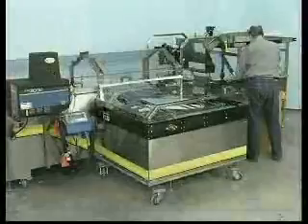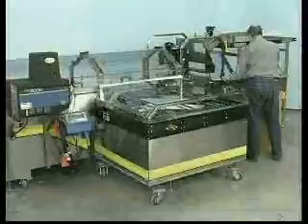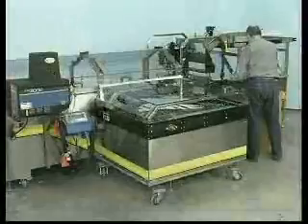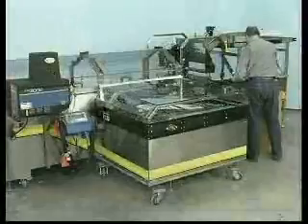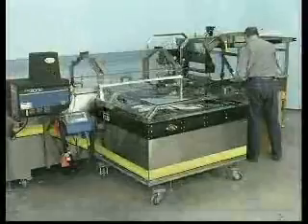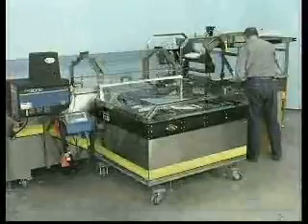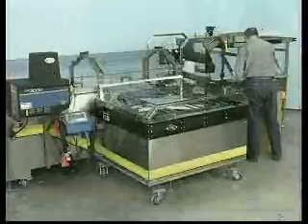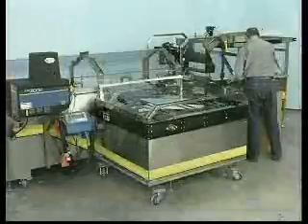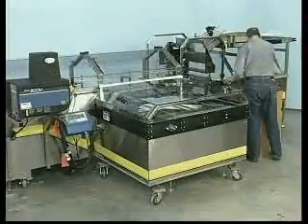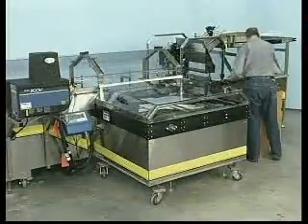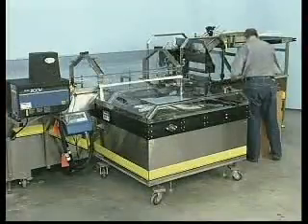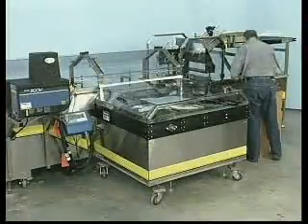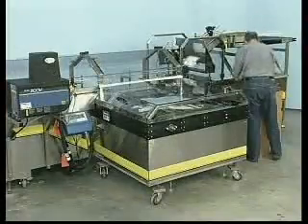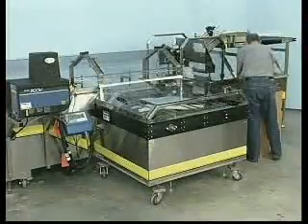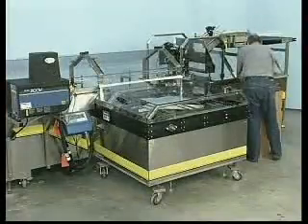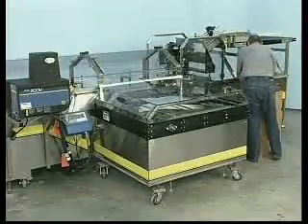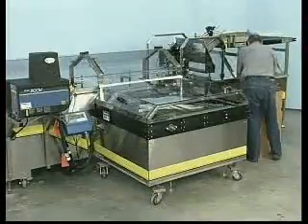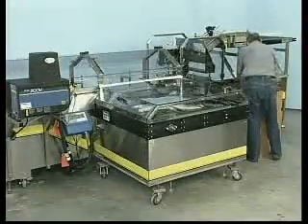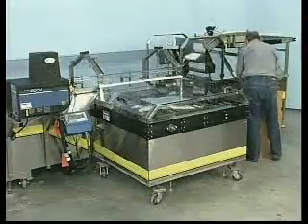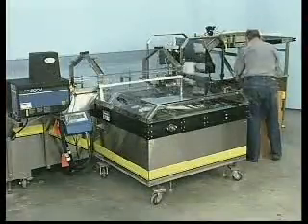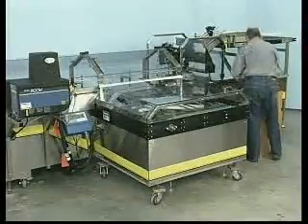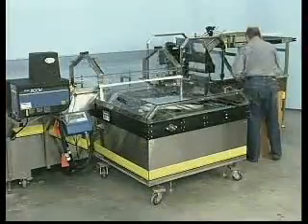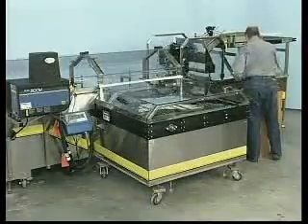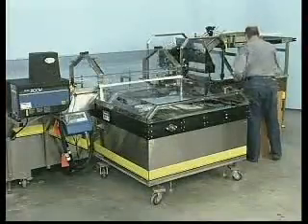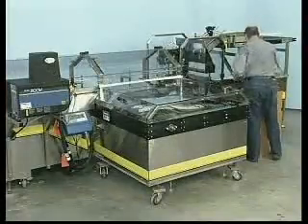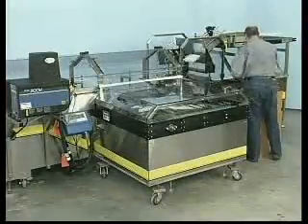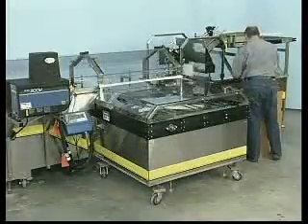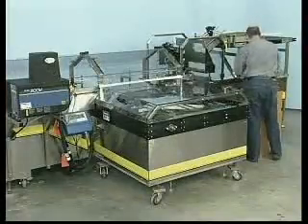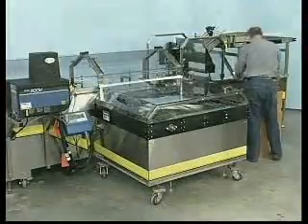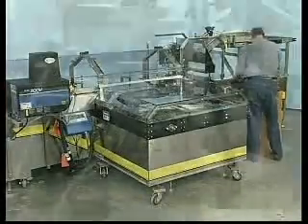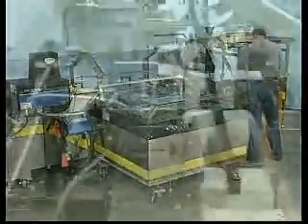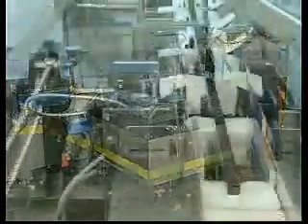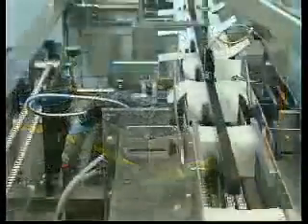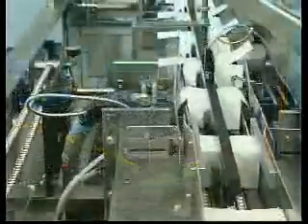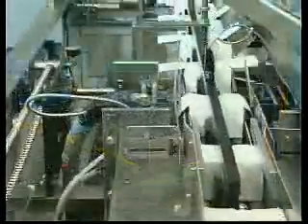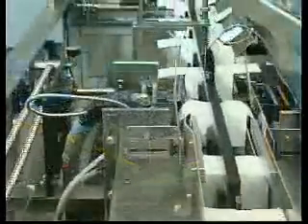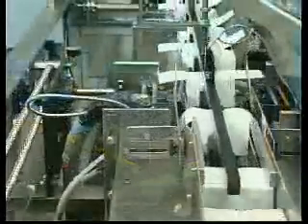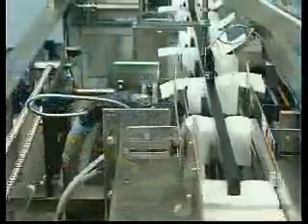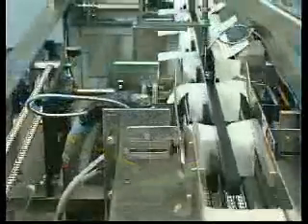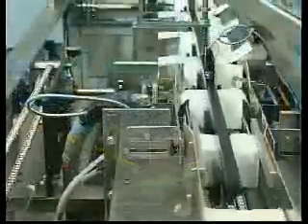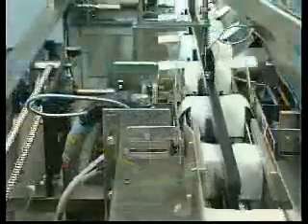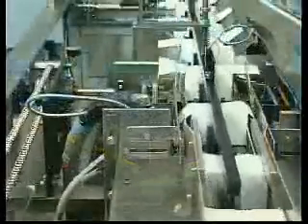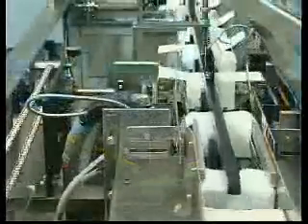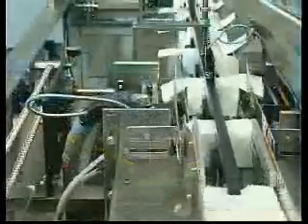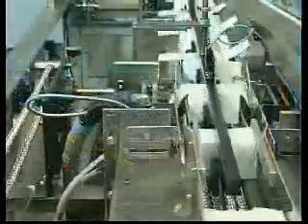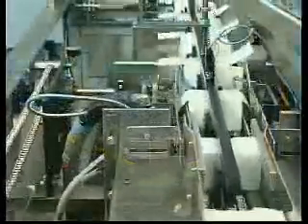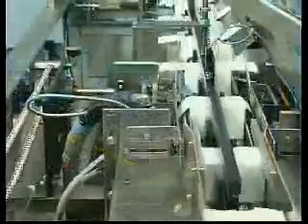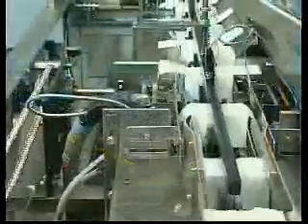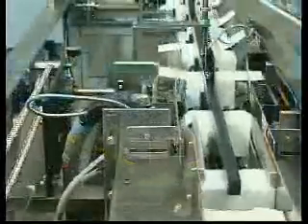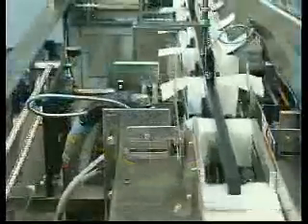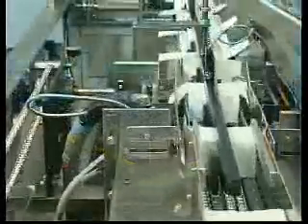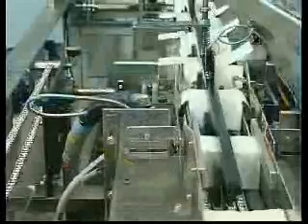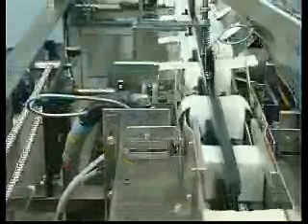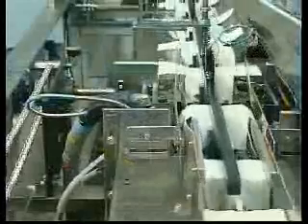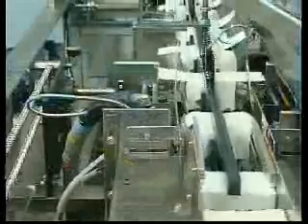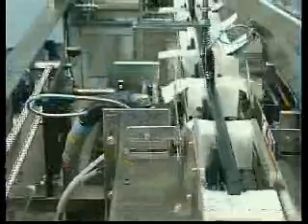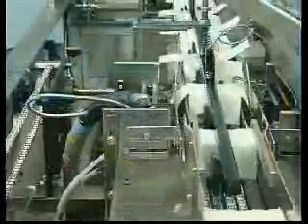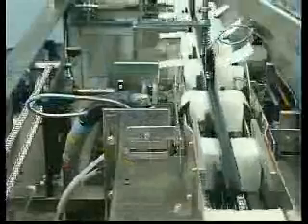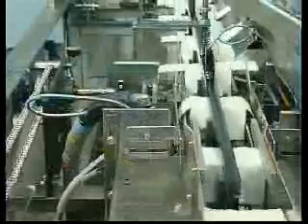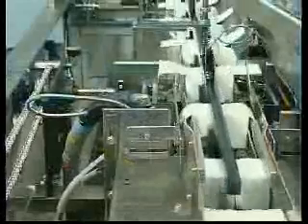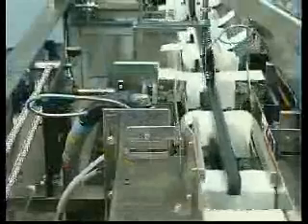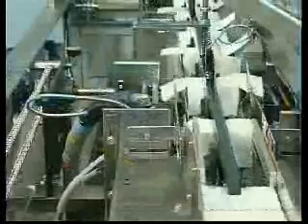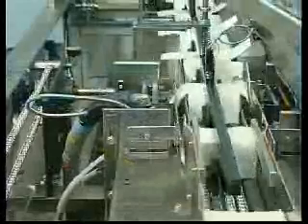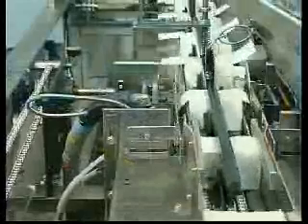After loading, cartons are sealed with hot melt adhesive. Optional tuck closure is also available.